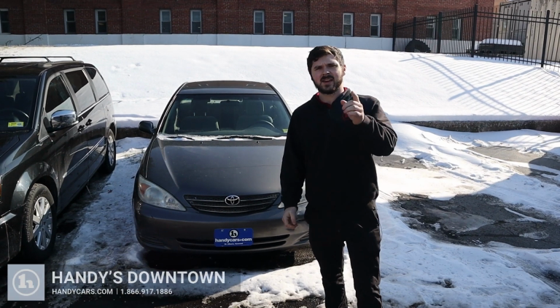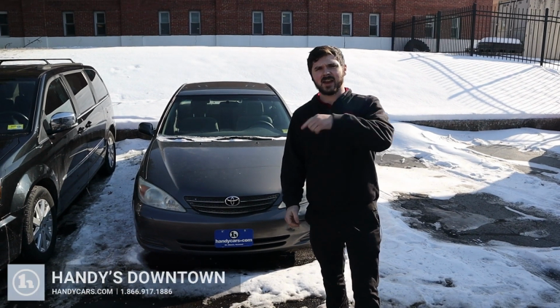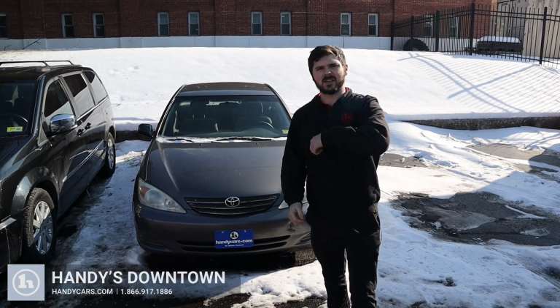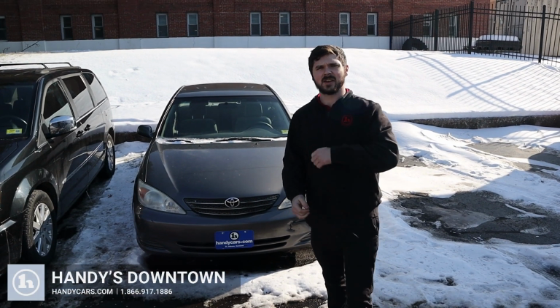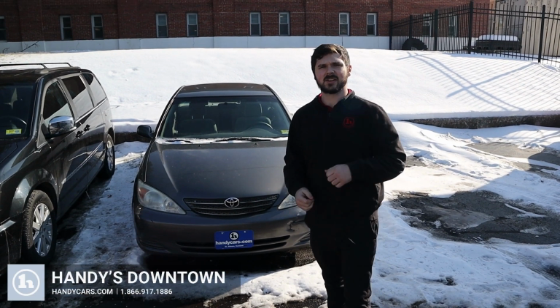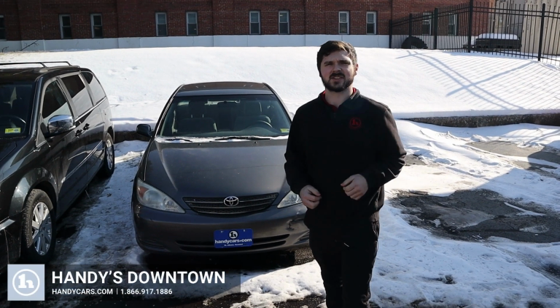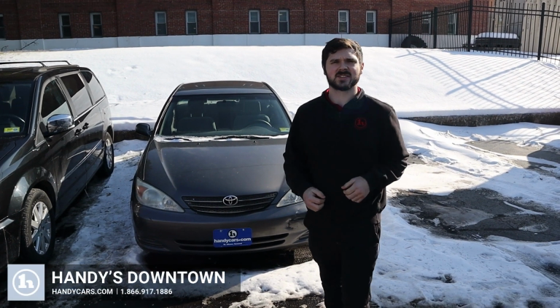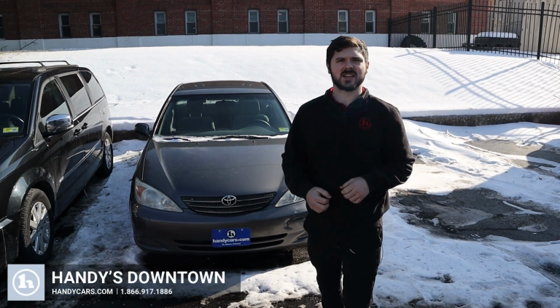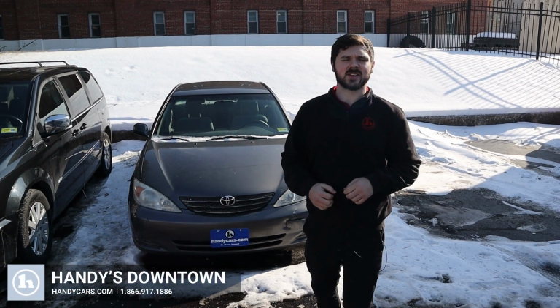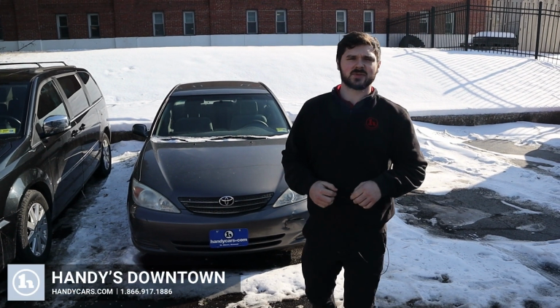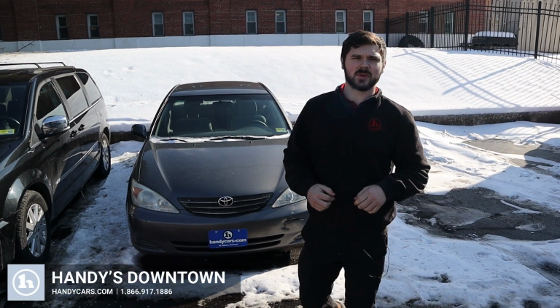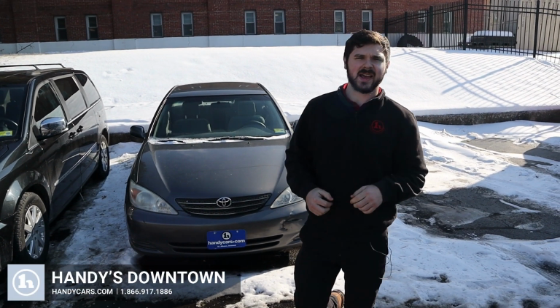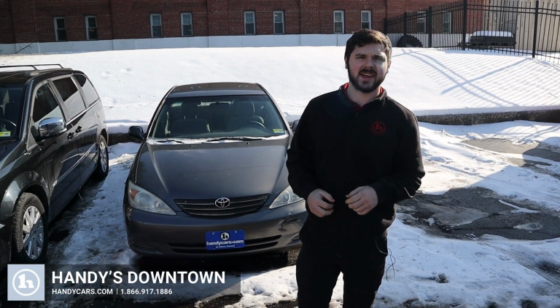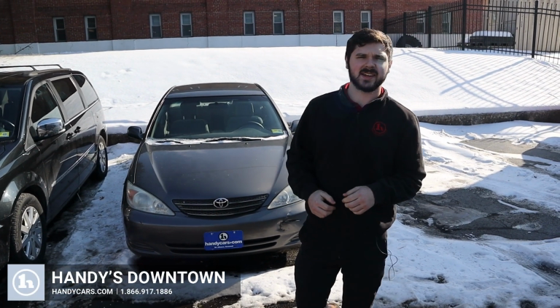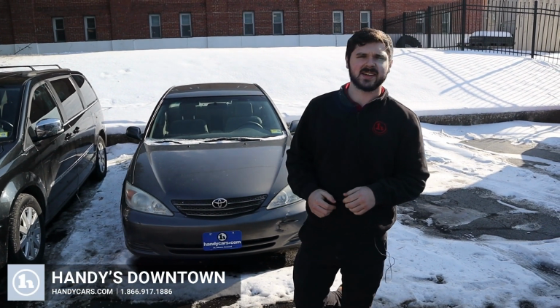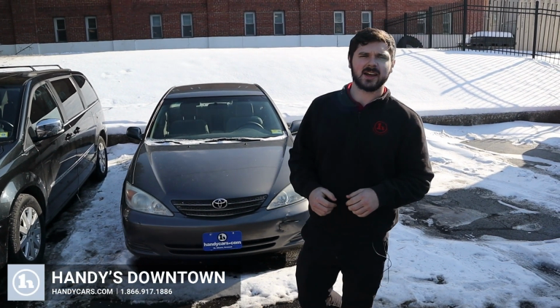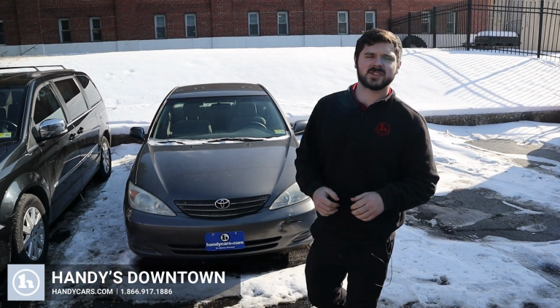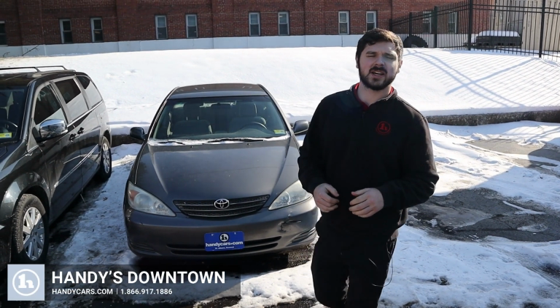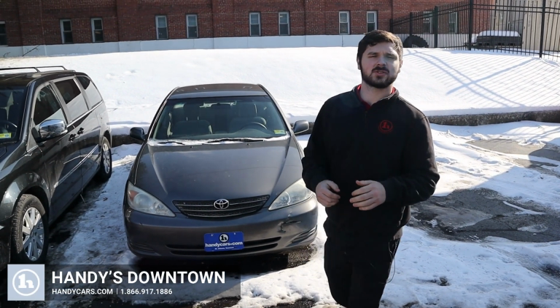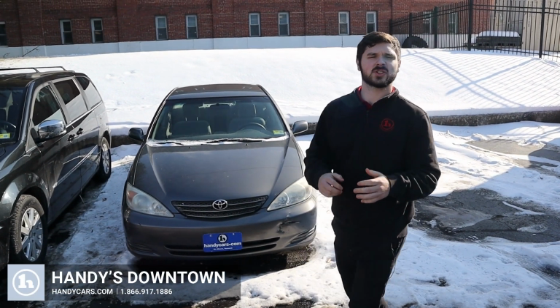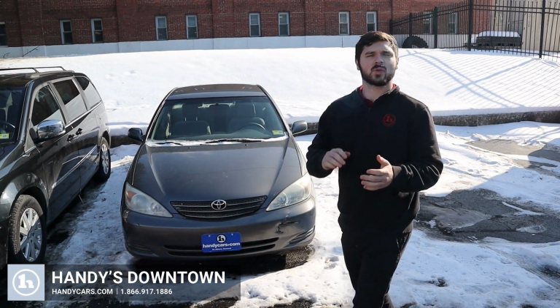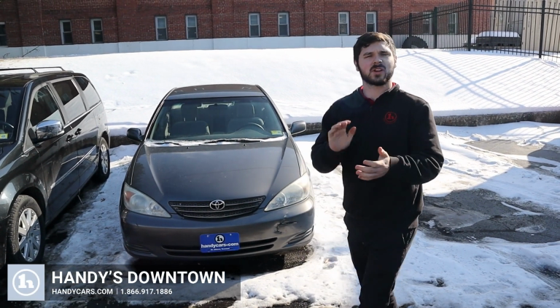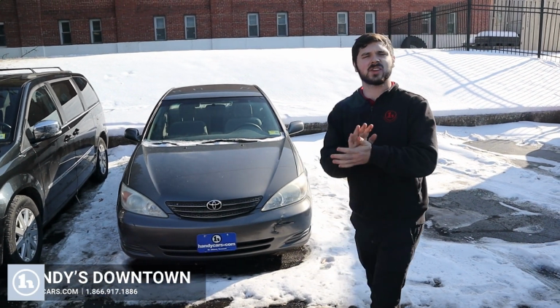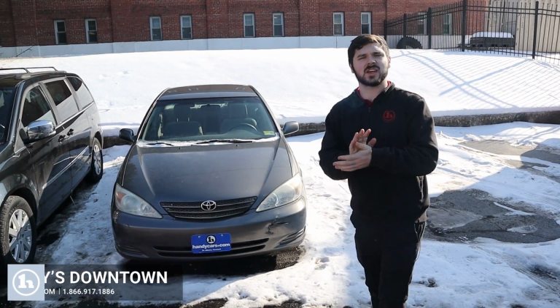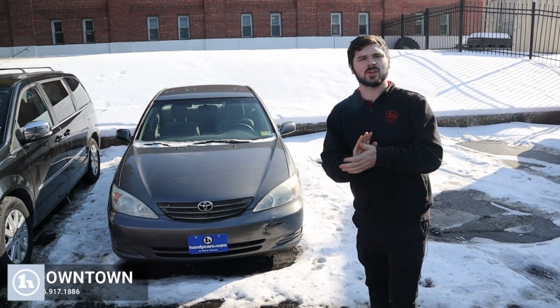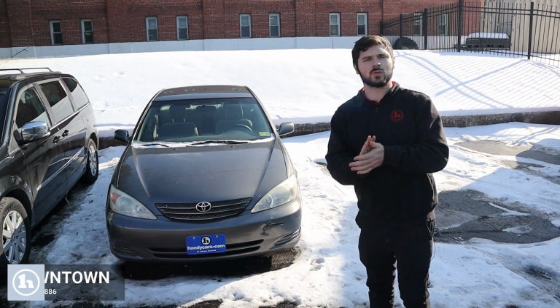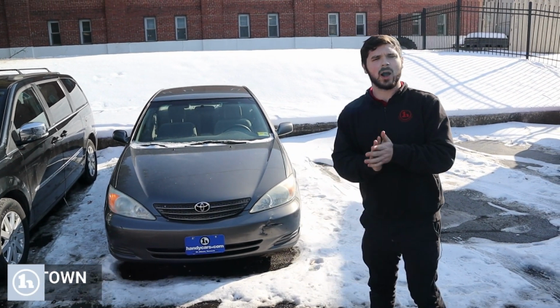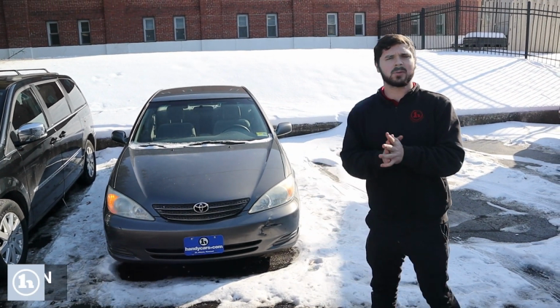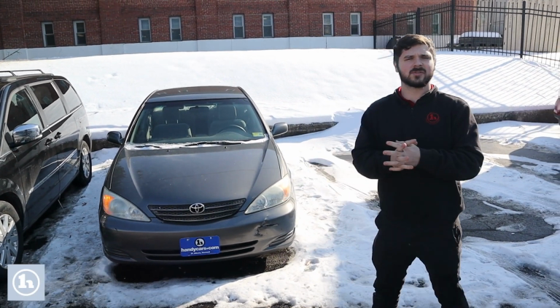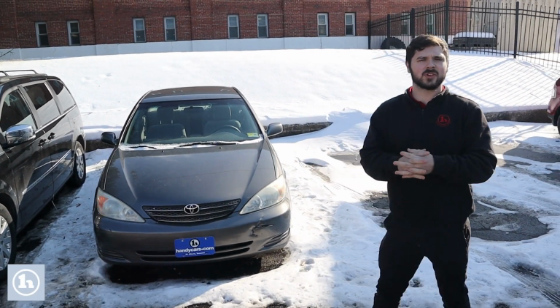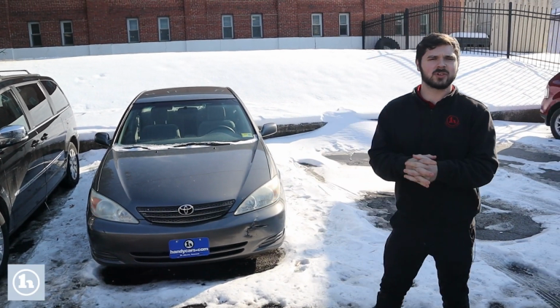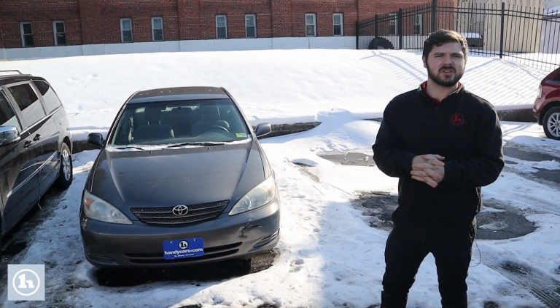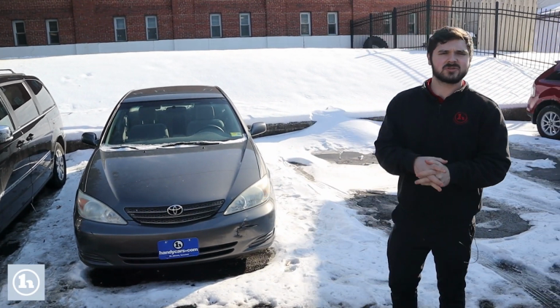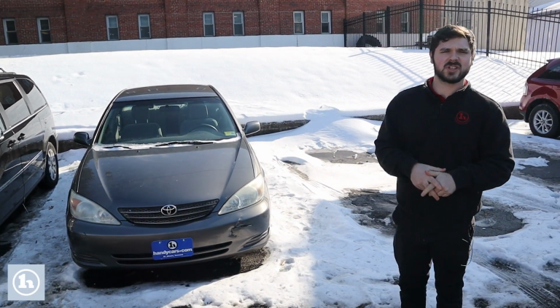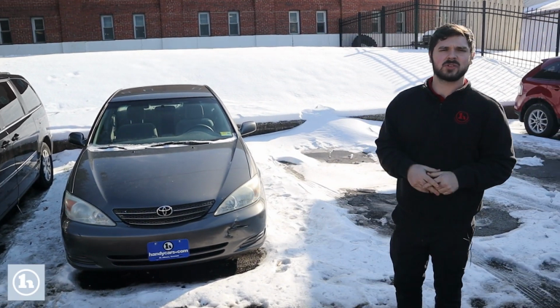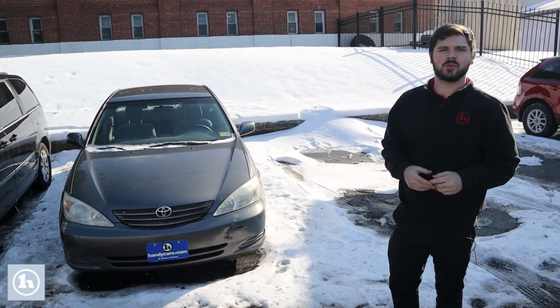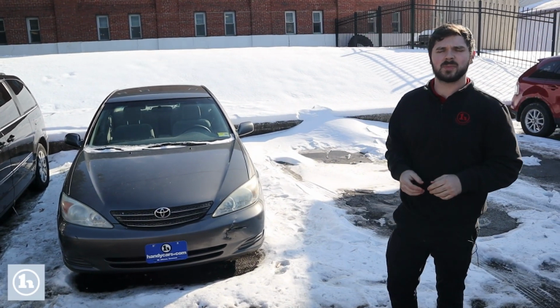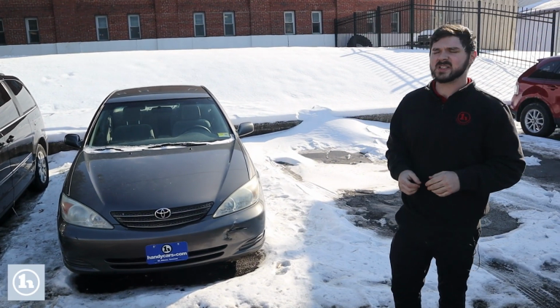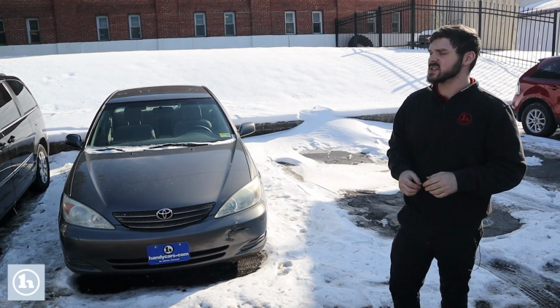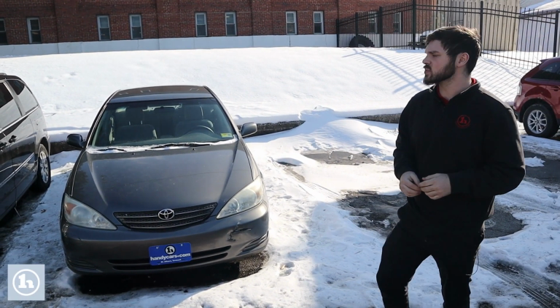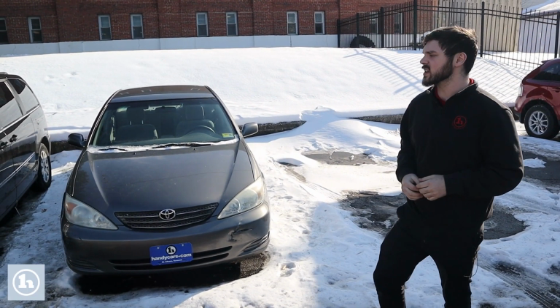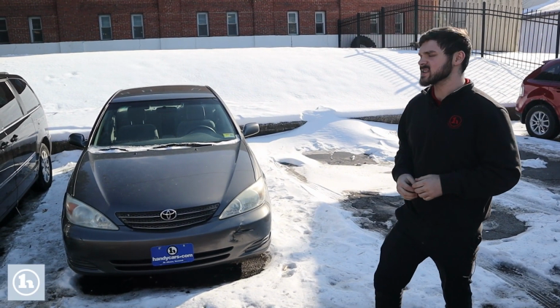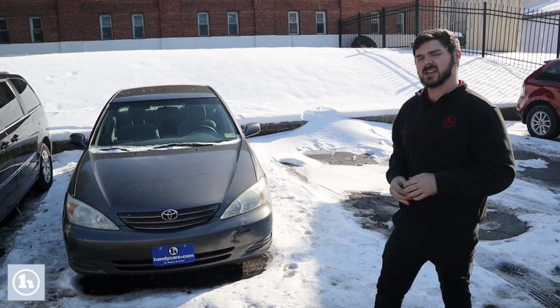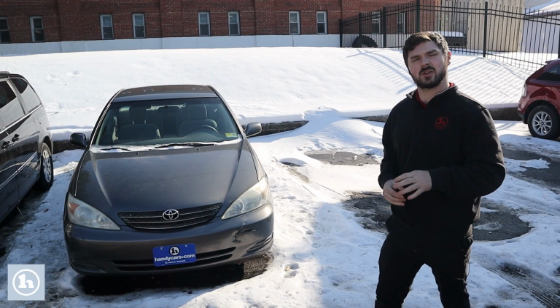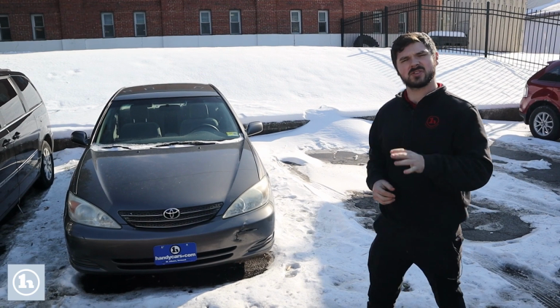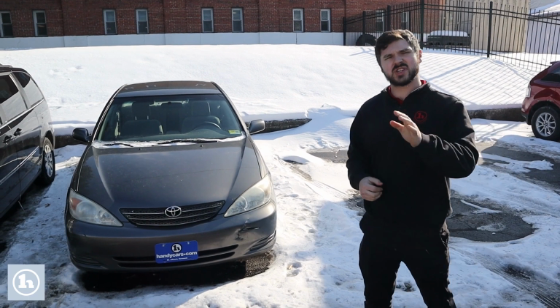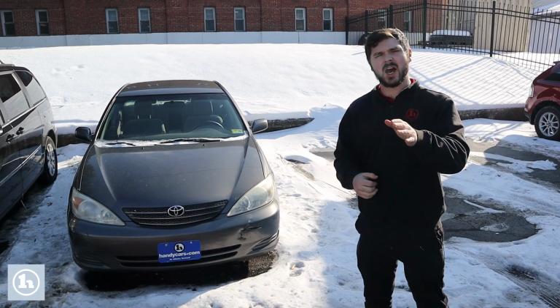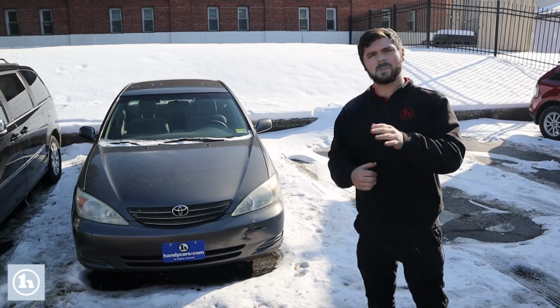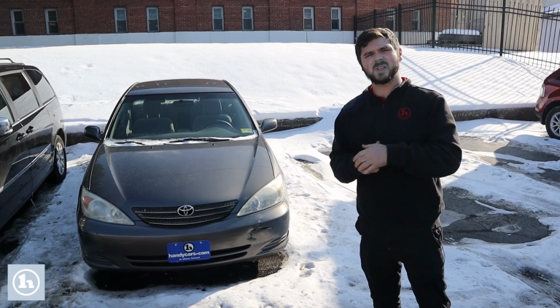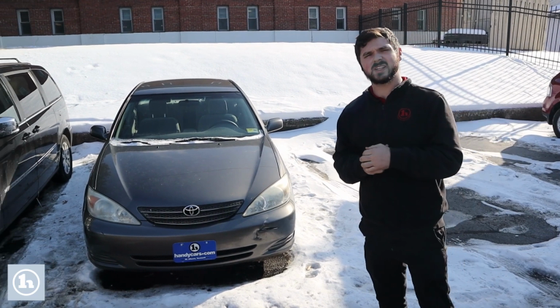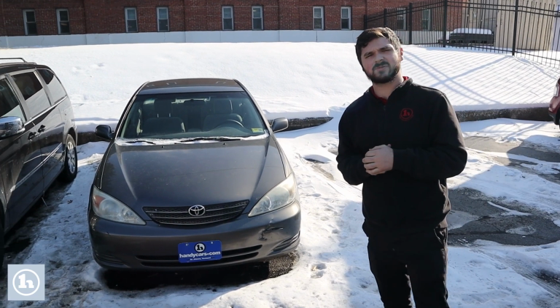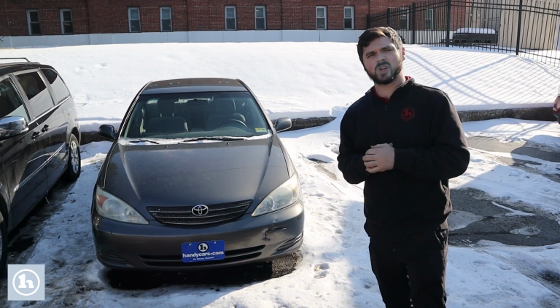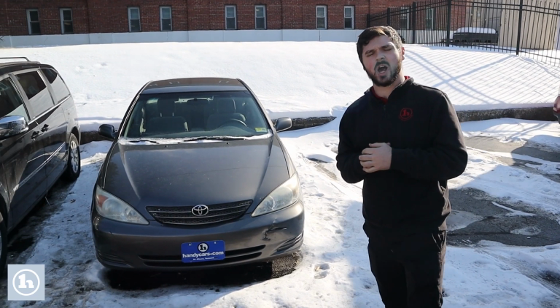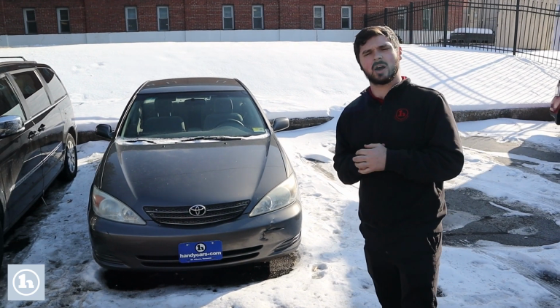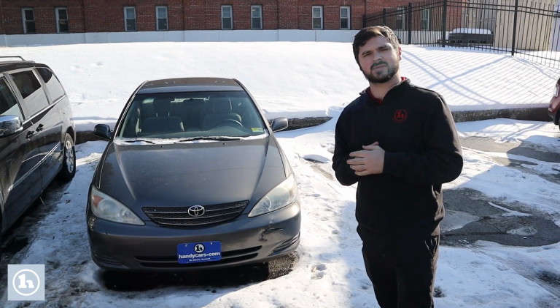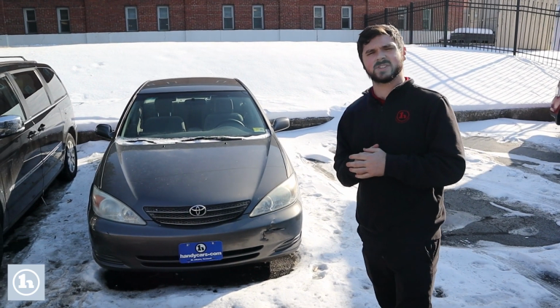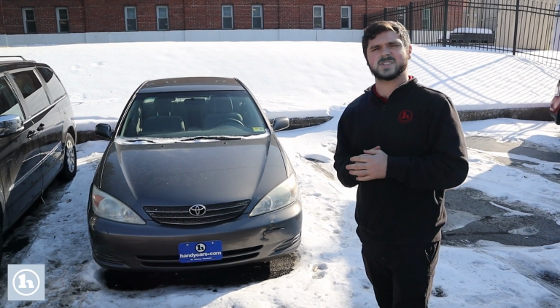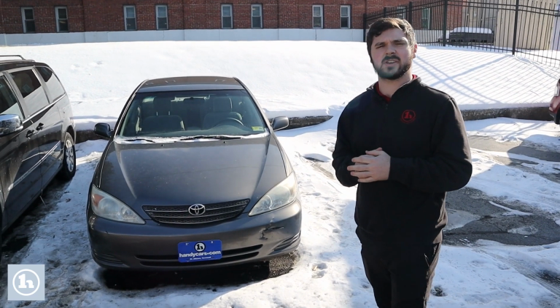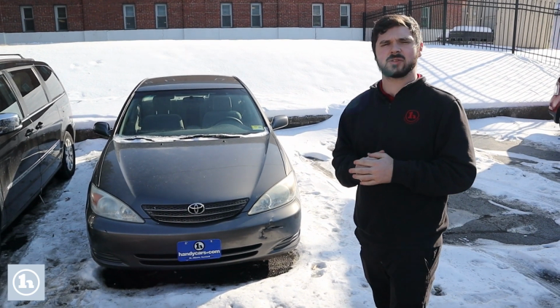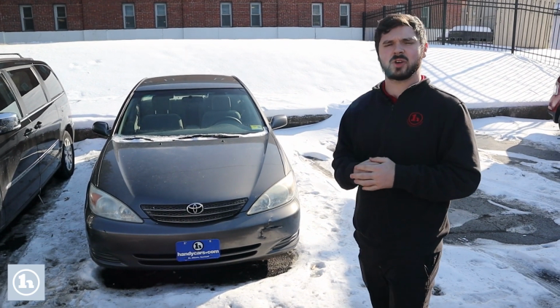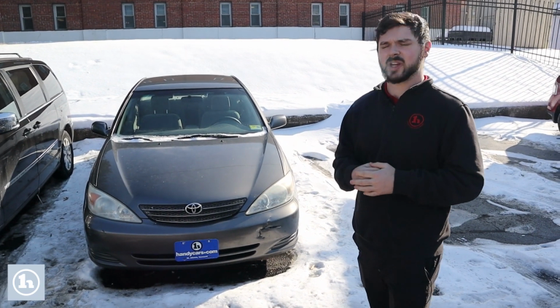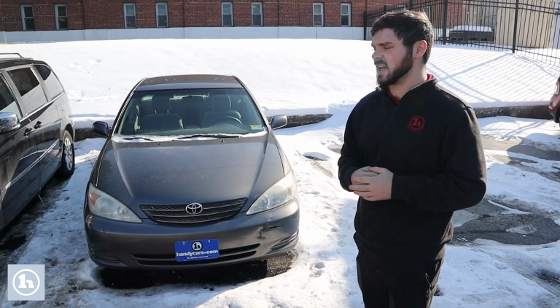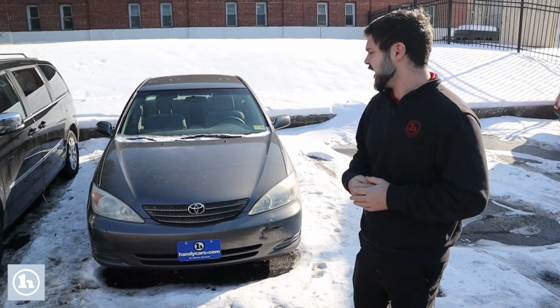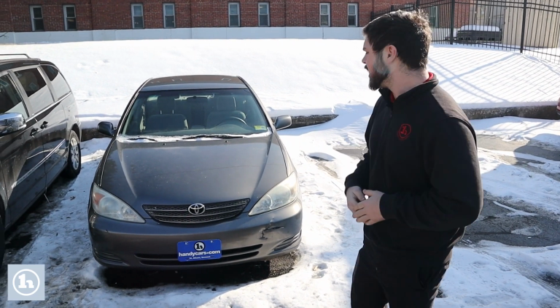Hey there, this is Andrew at Handy Down Sound. Just want to thank you, Robert, for your interest in doing business with us. I know there's a couple of different options that you're looking at.